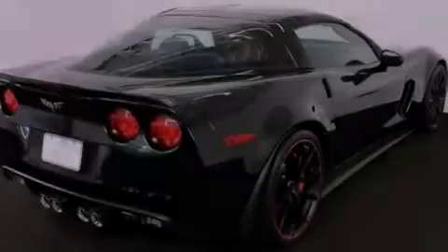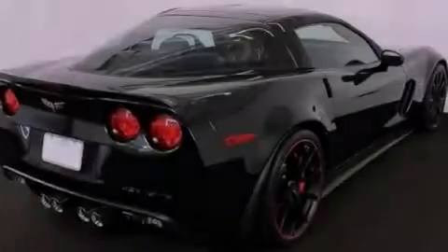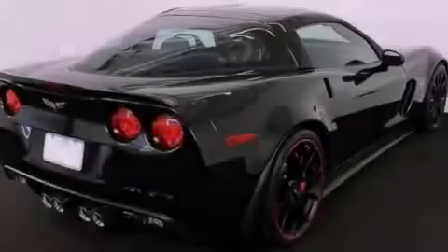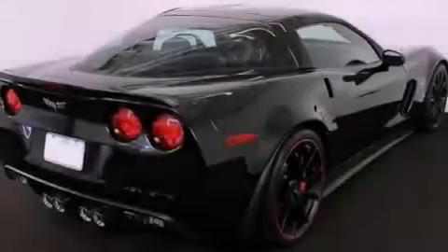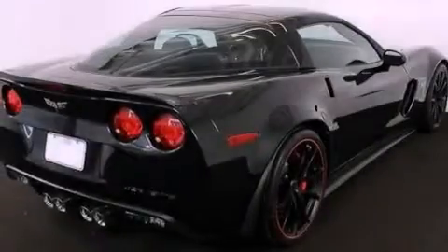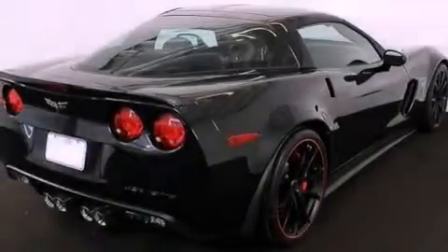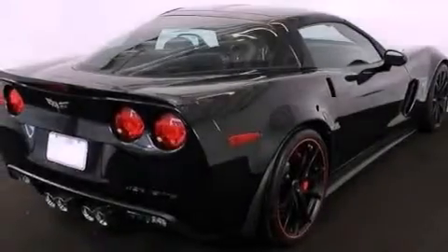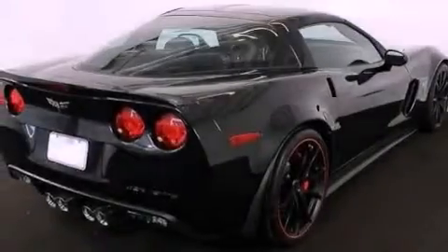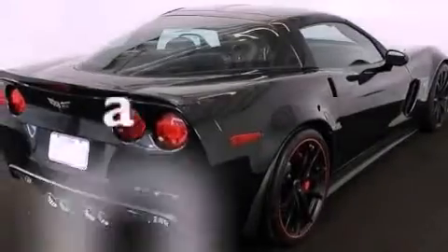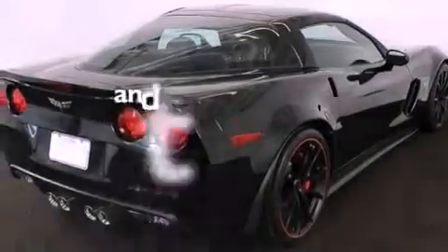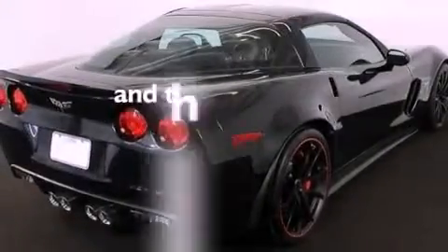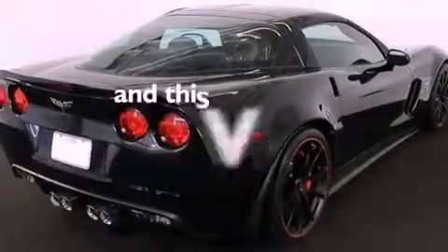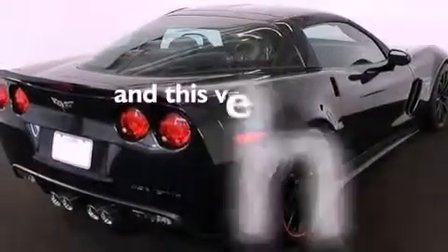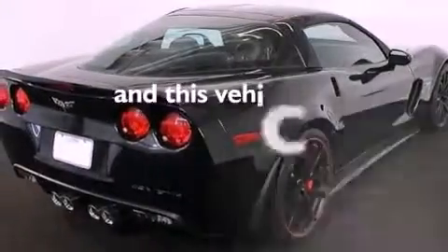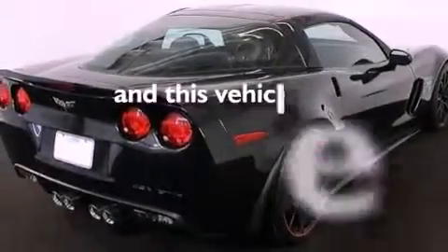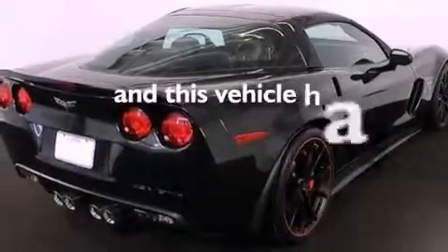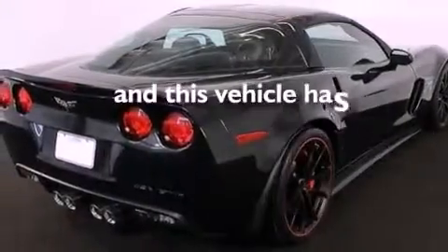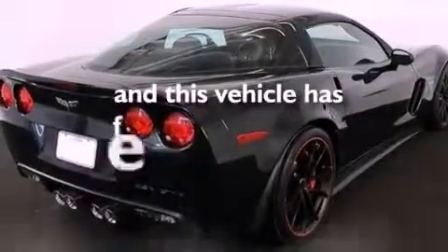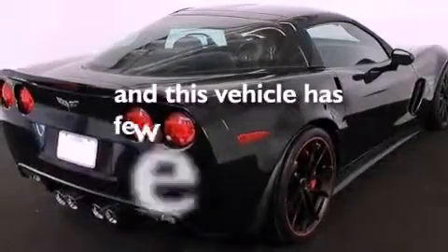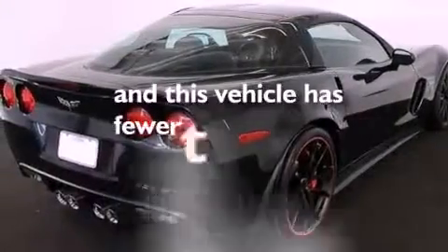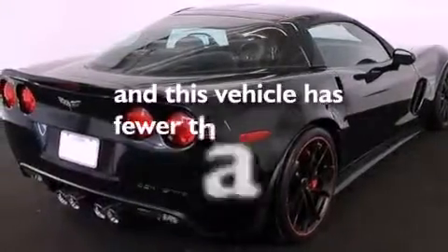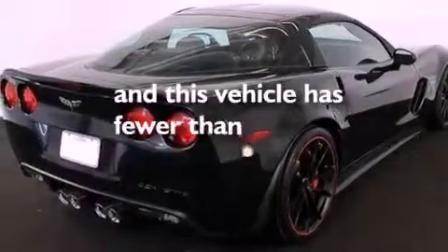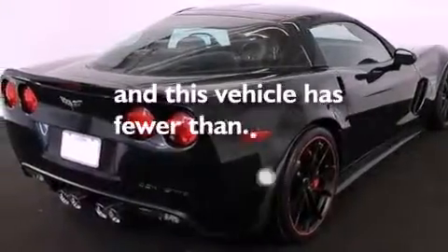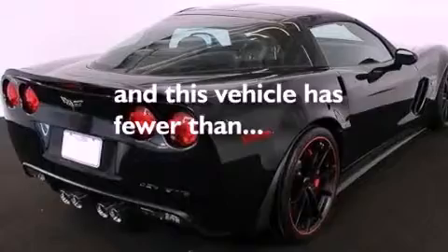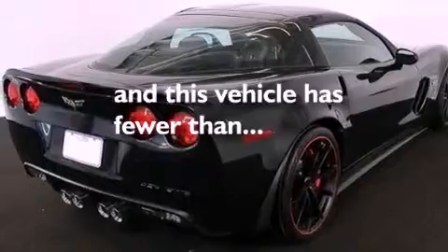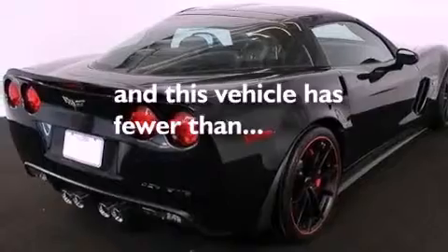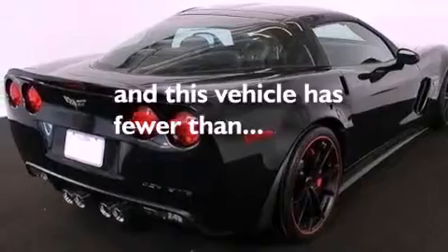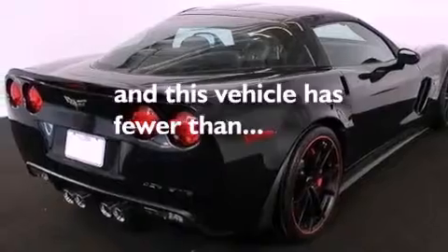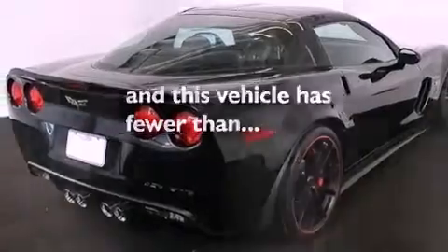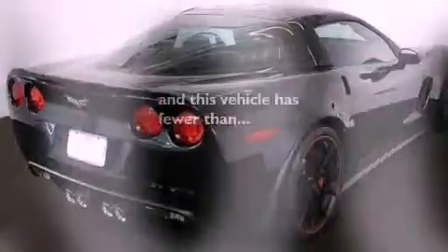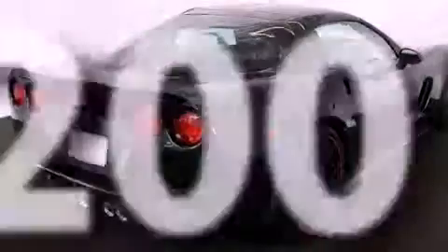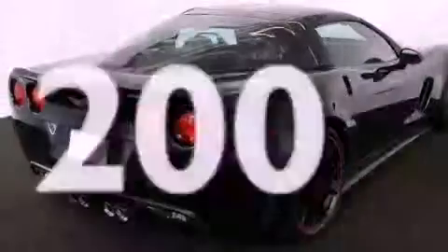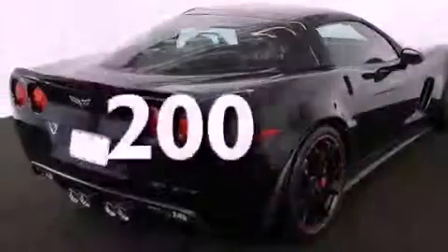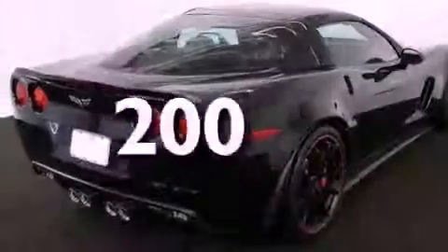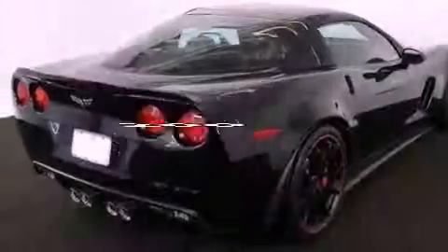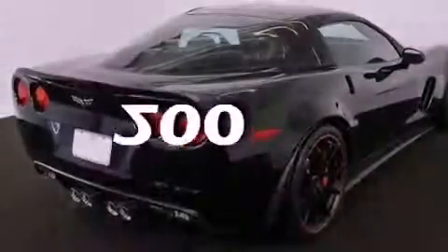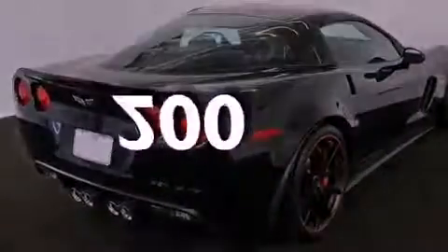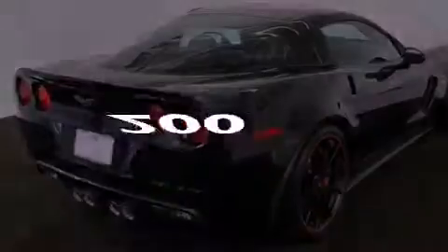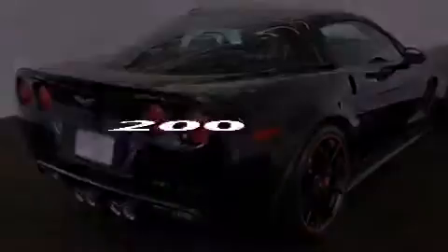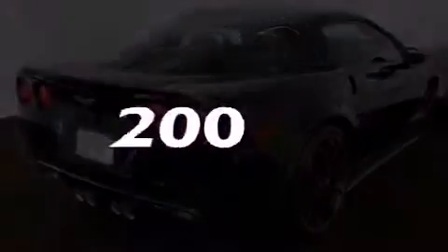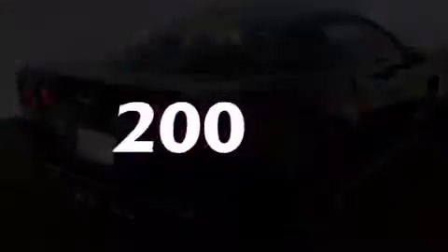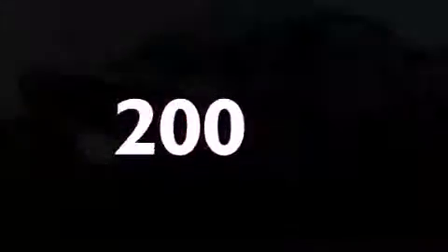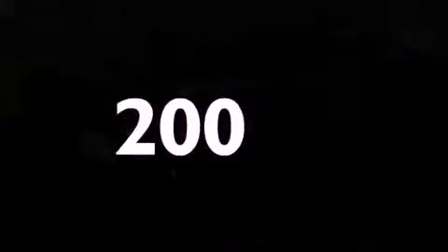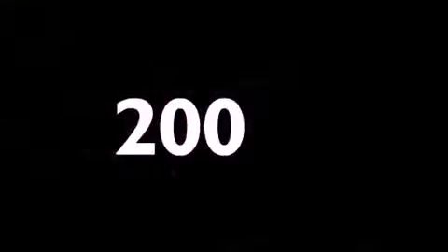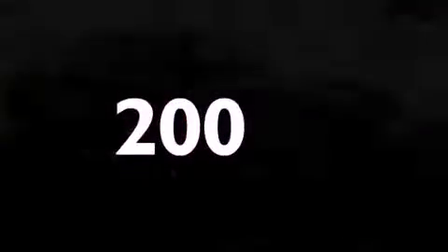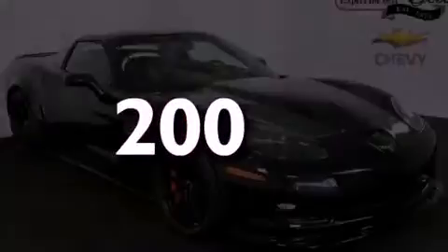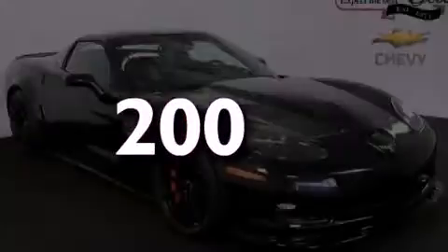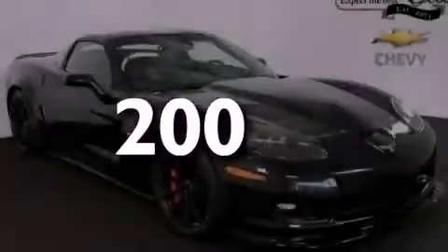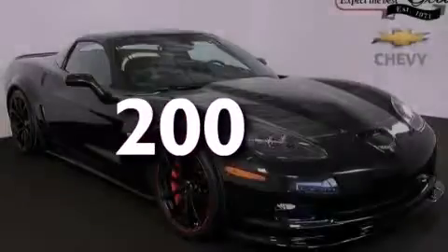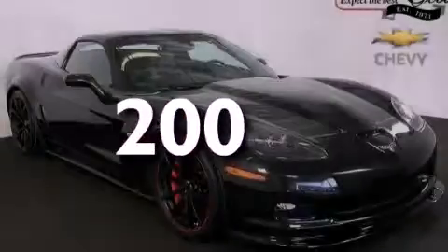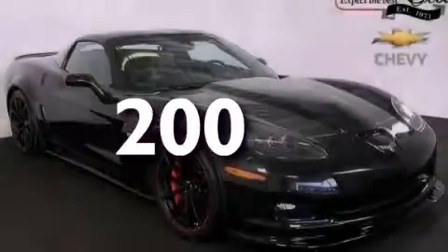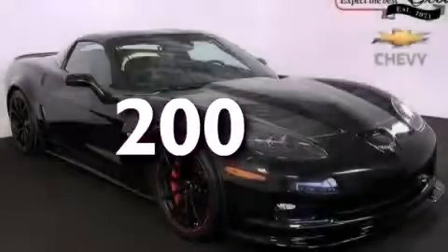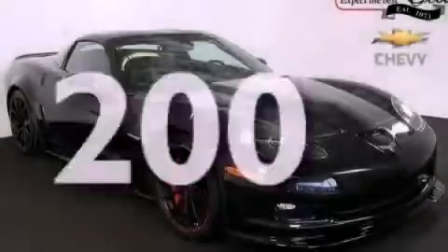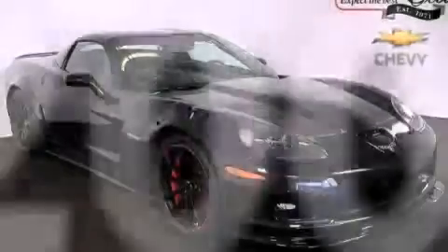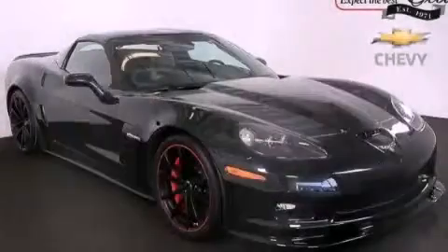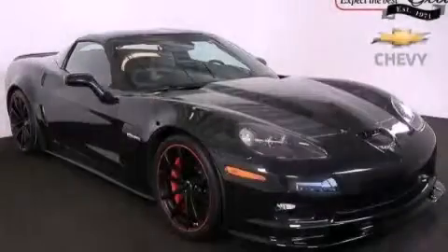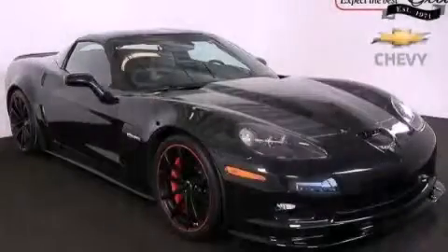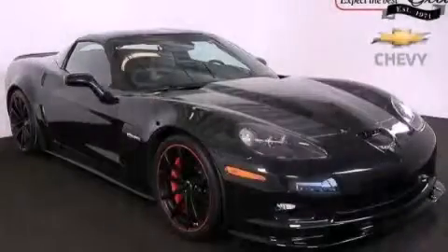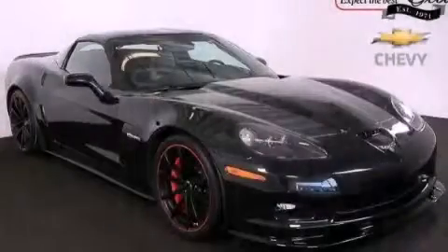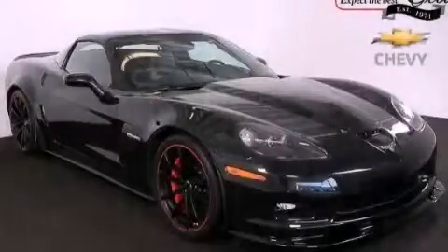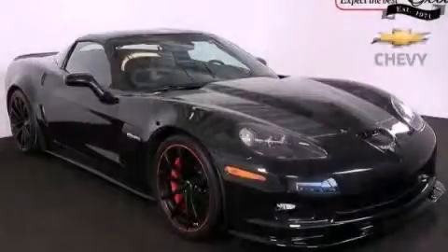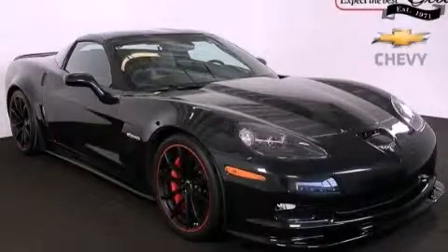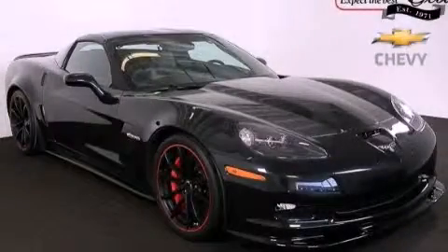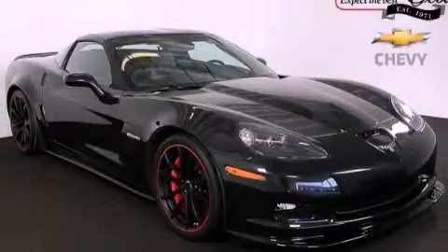This vehicle has fewer than 1,000 miles on the odometer. Contact us today to arrange your test drive.